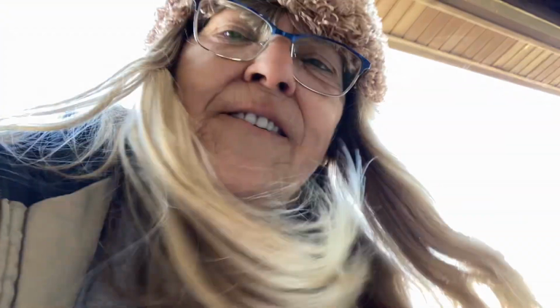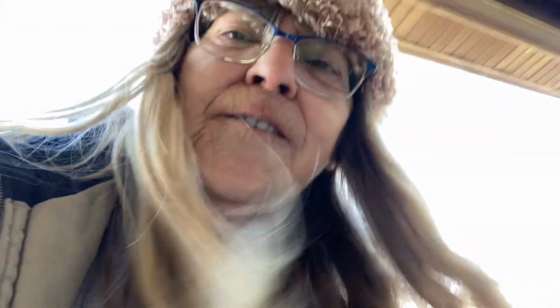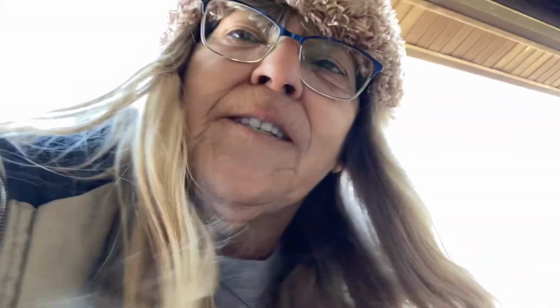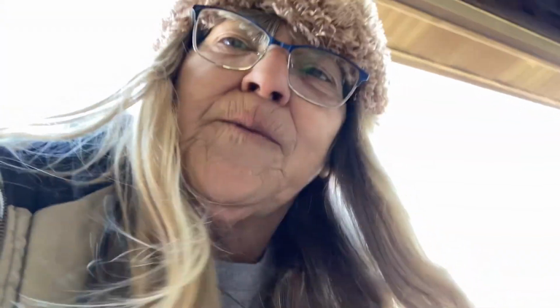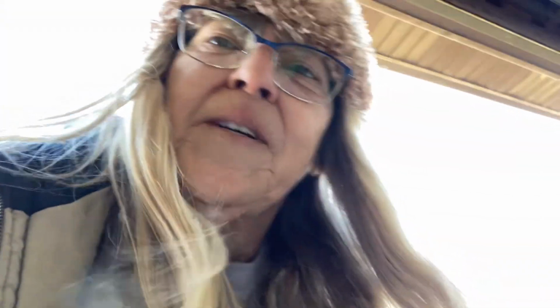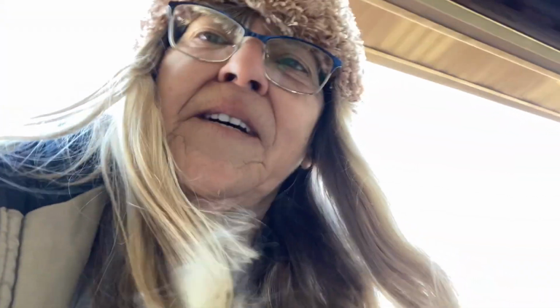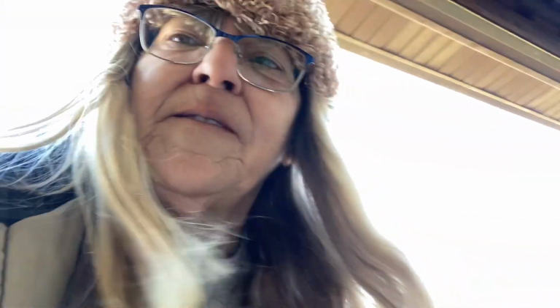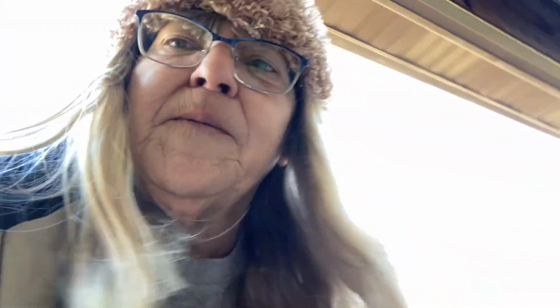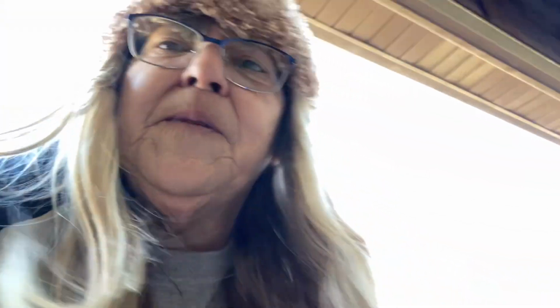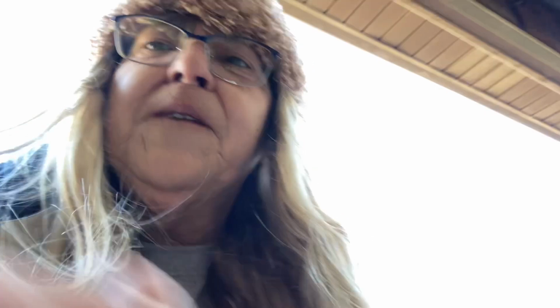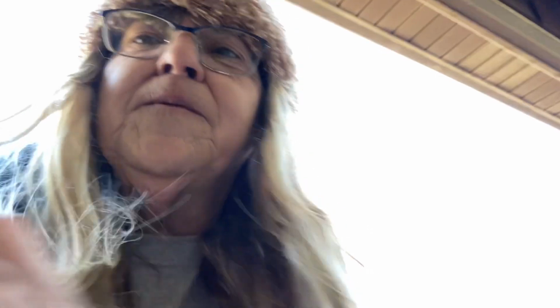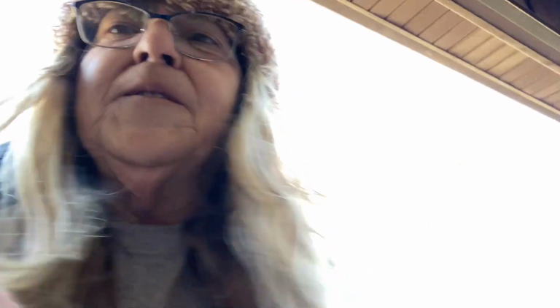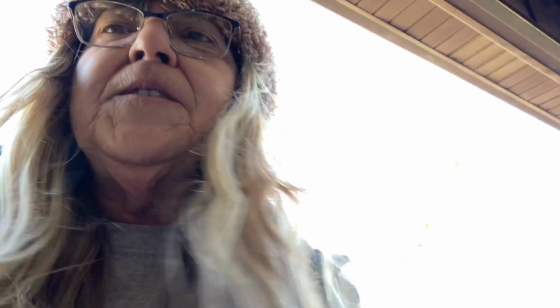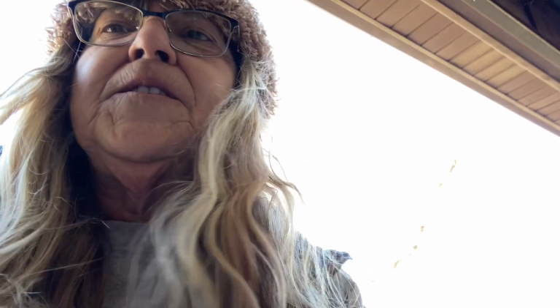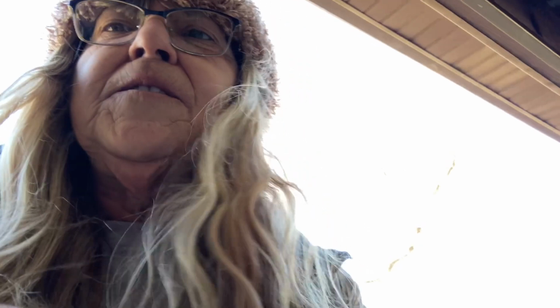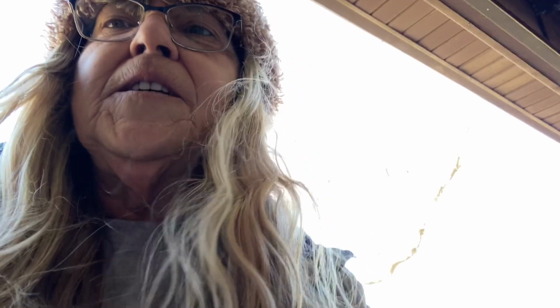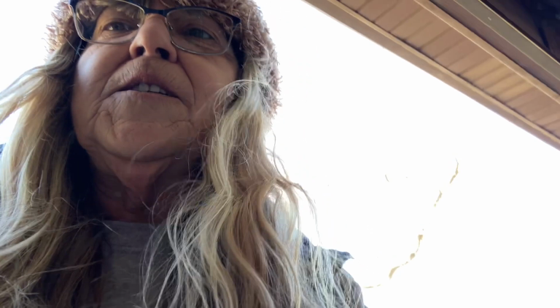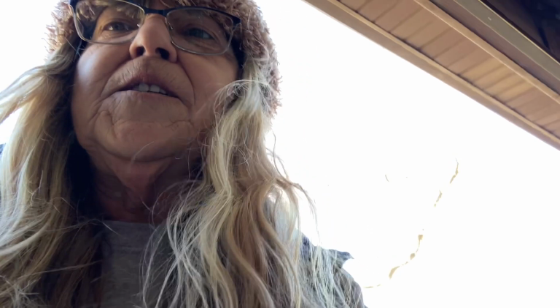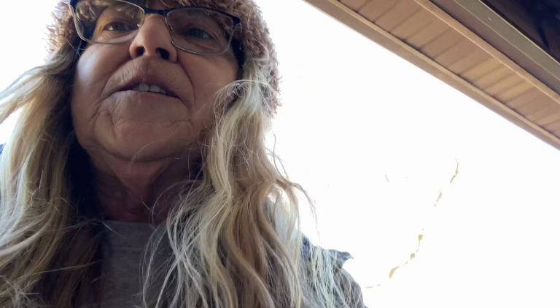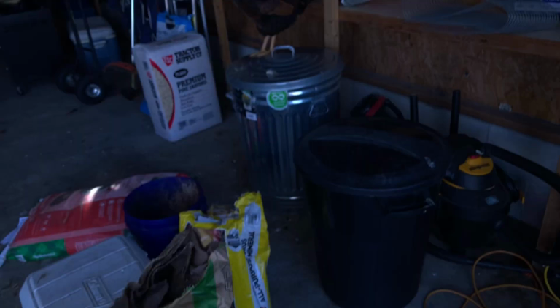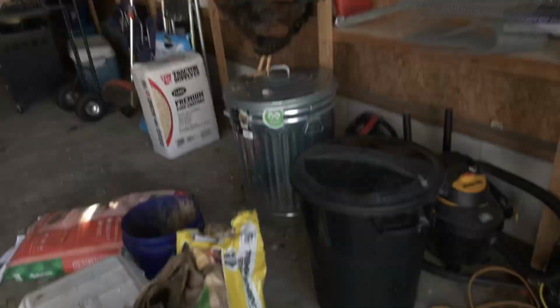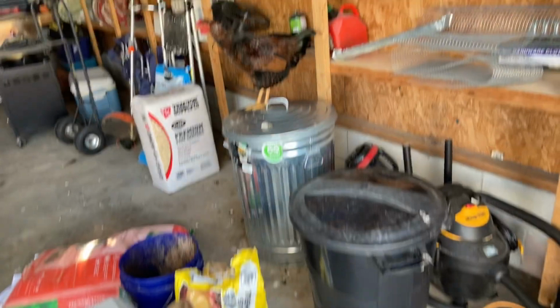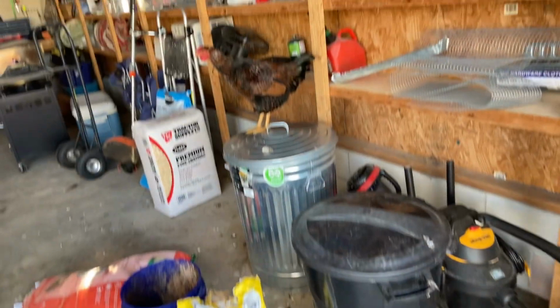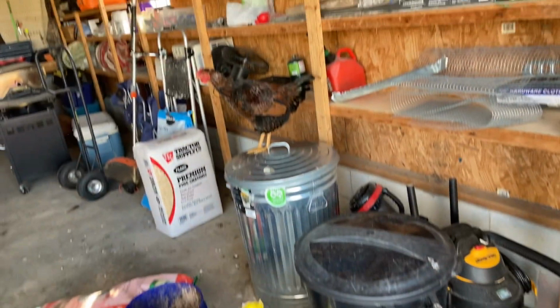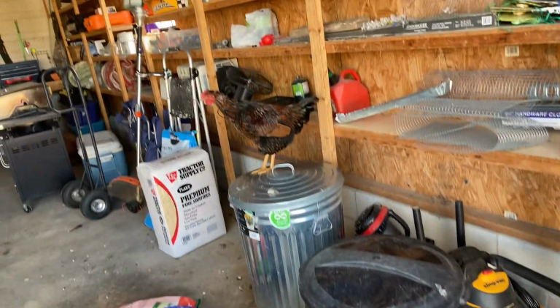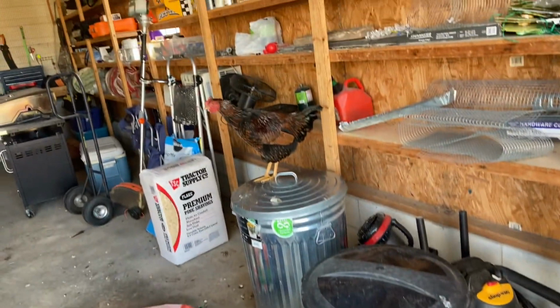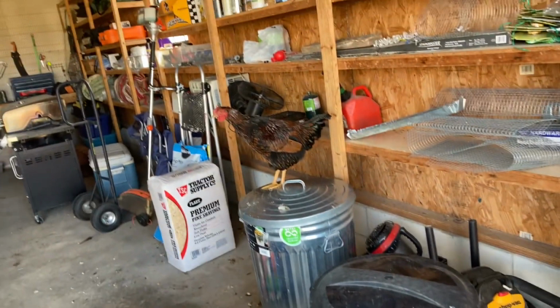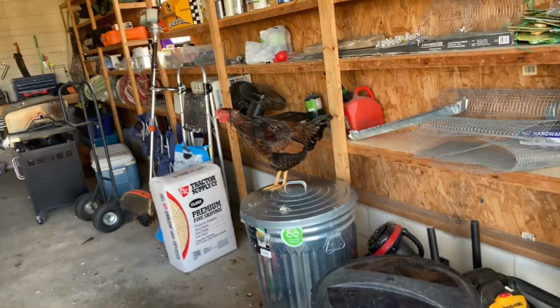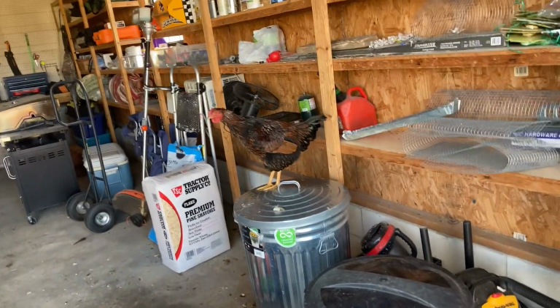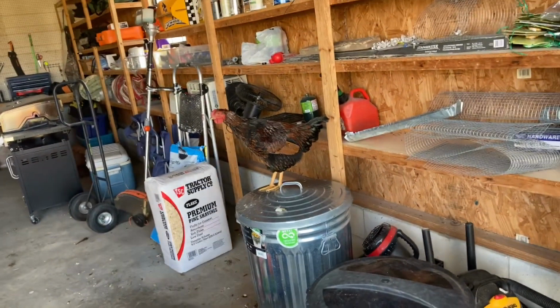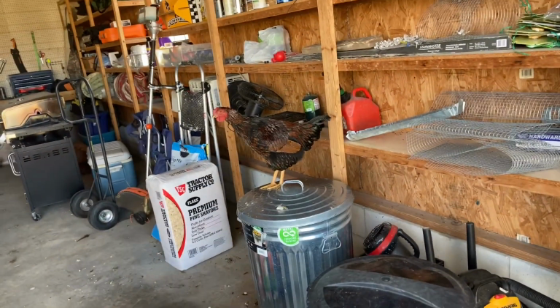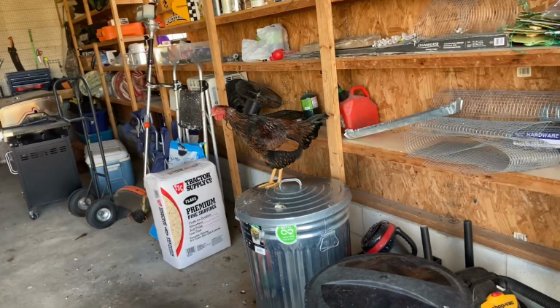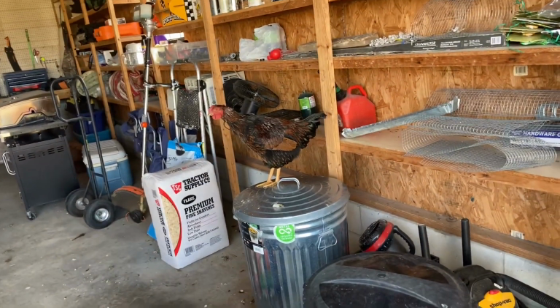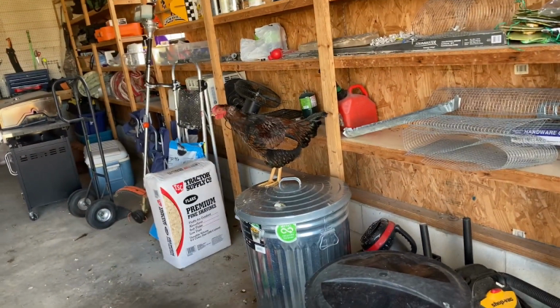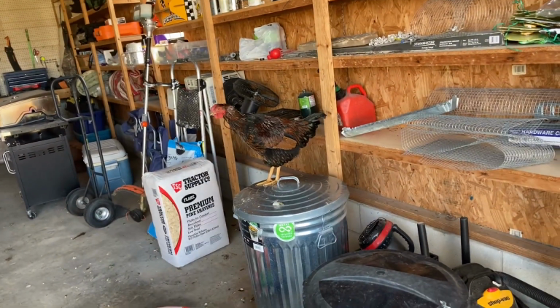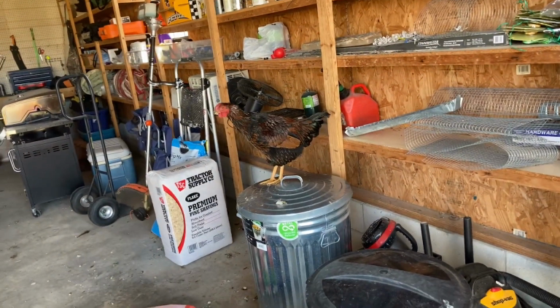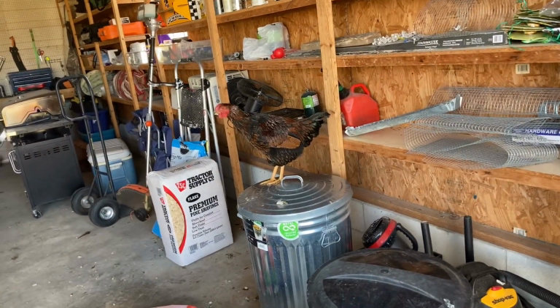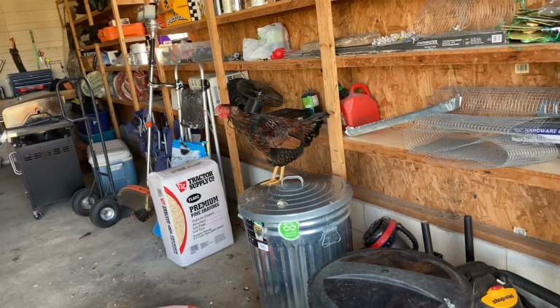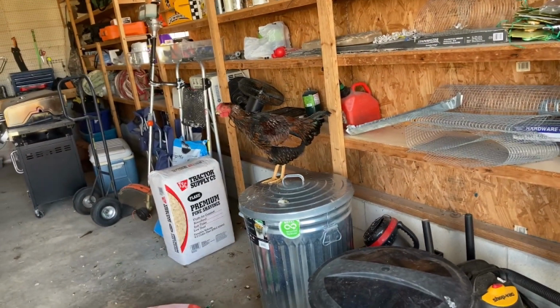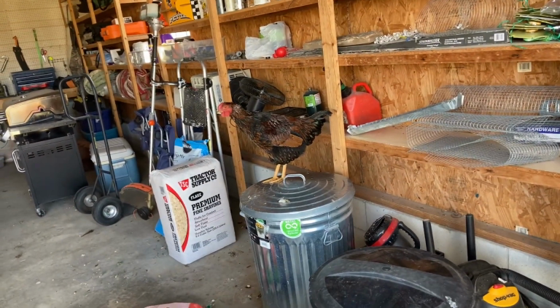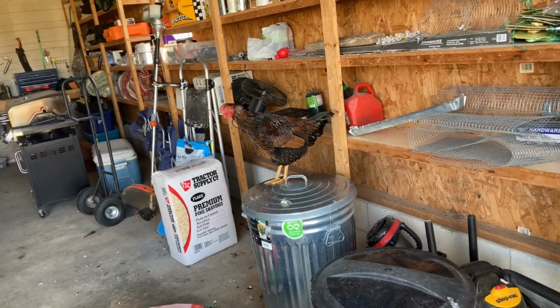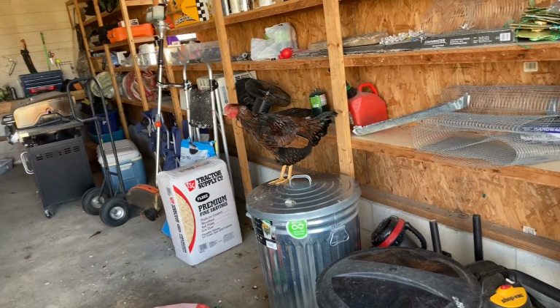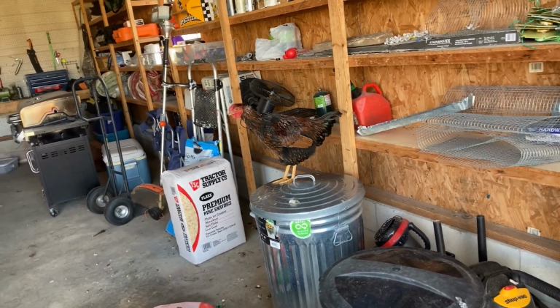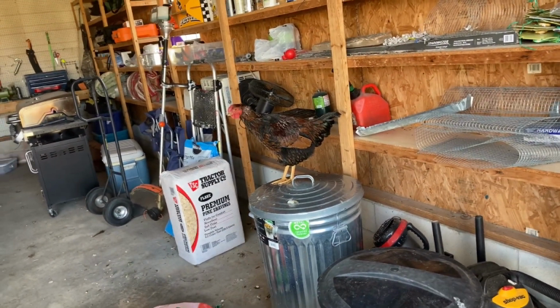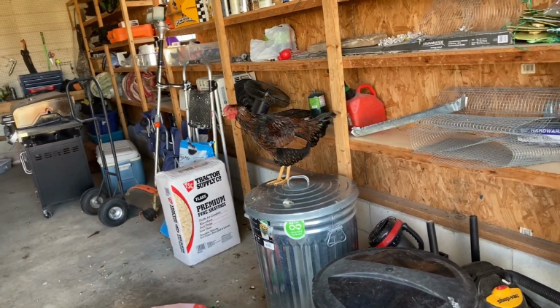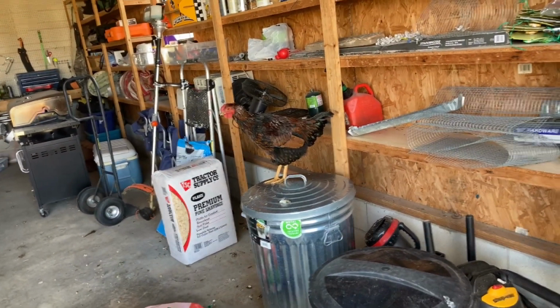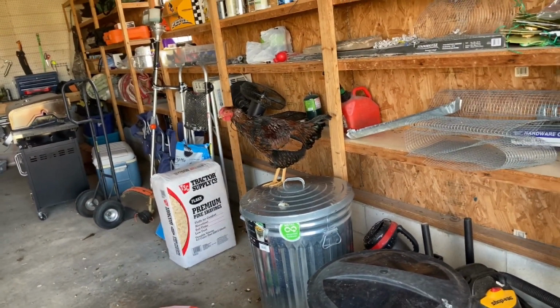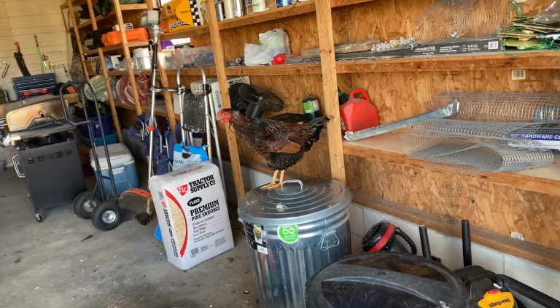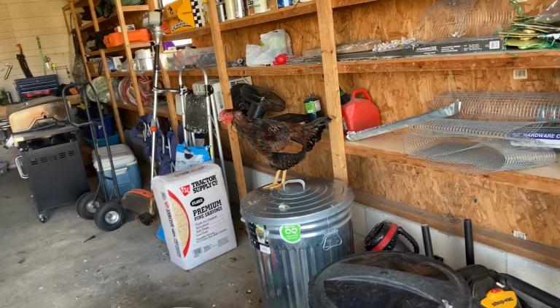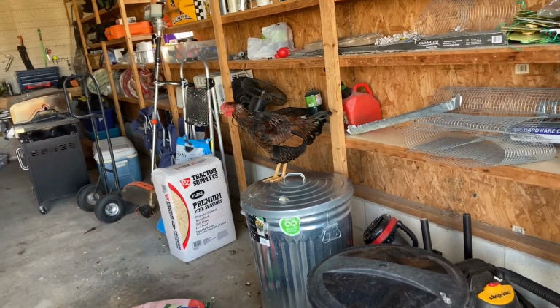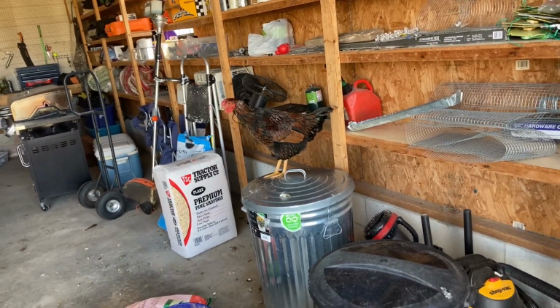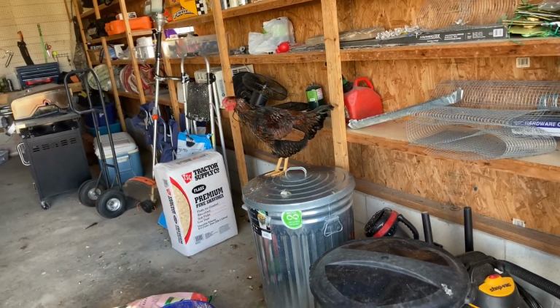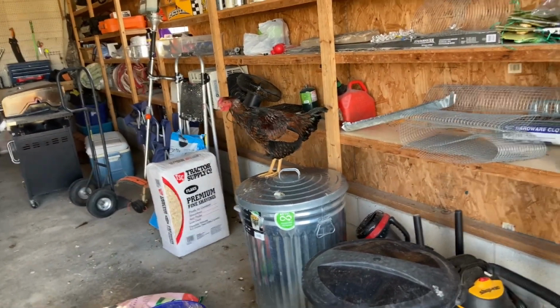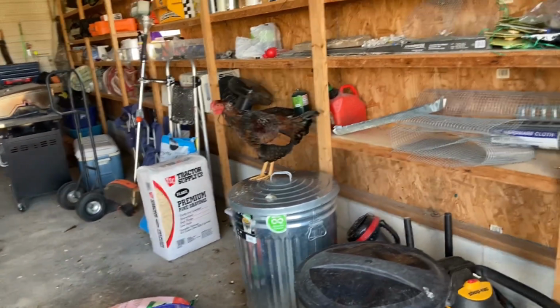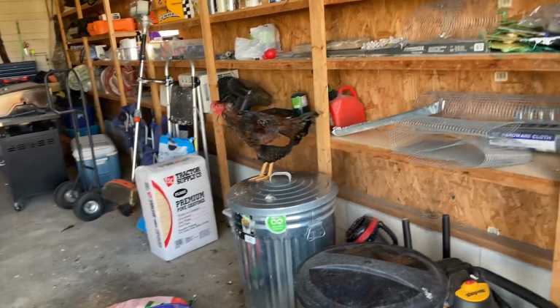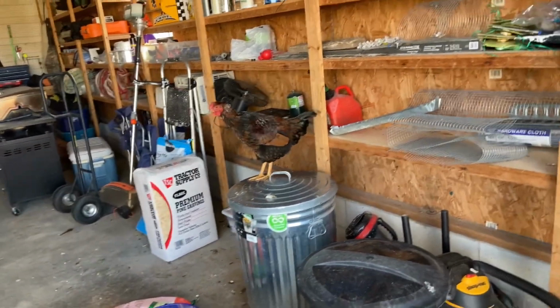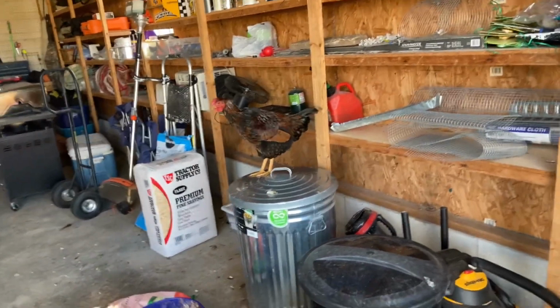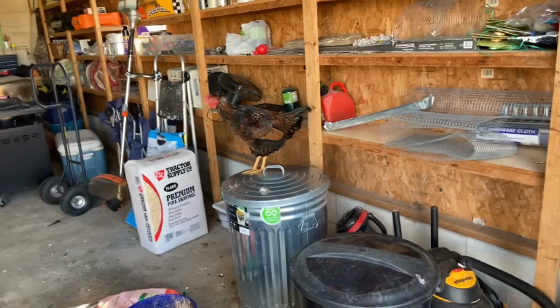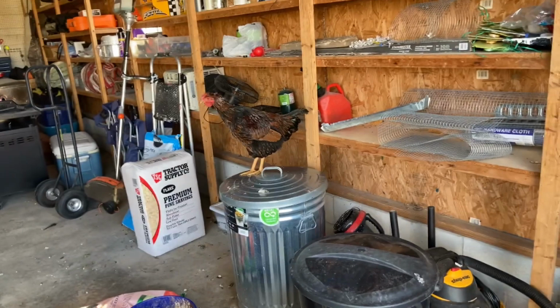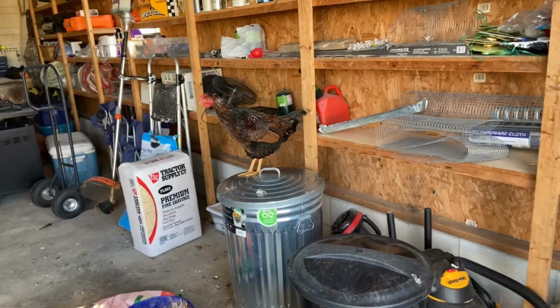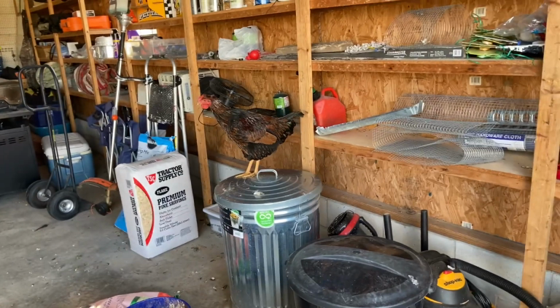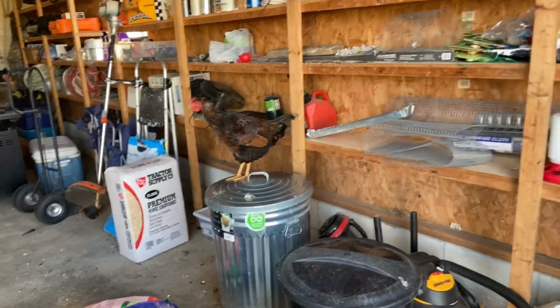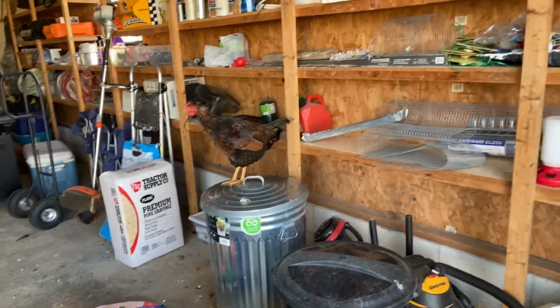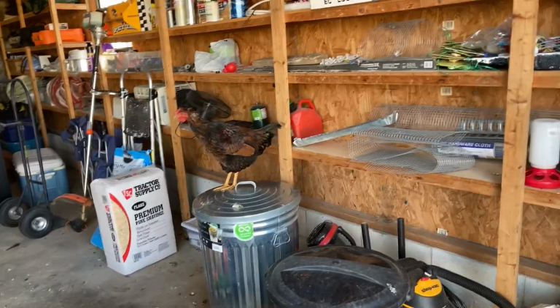Of course, we have our pet rooster. He doesn't like the chainsaw, so he's in here hiding.